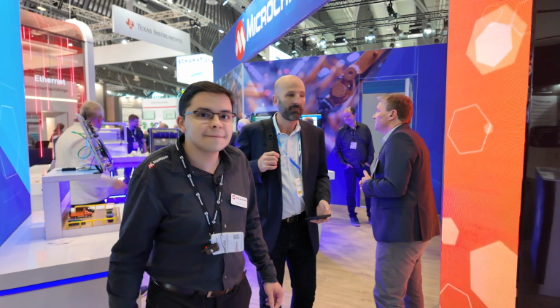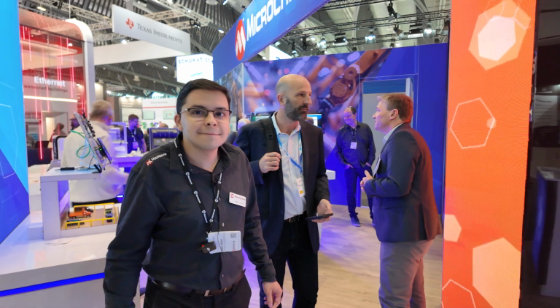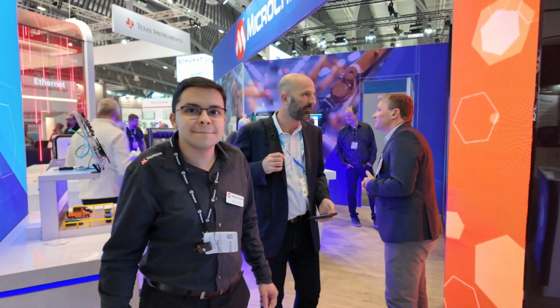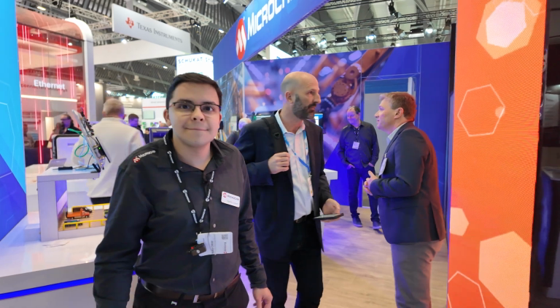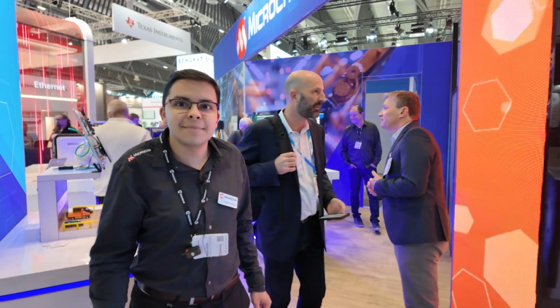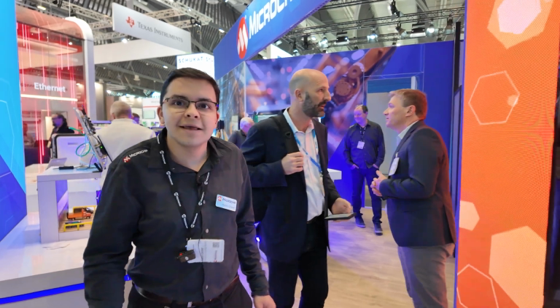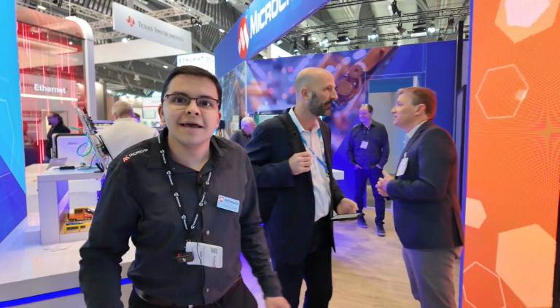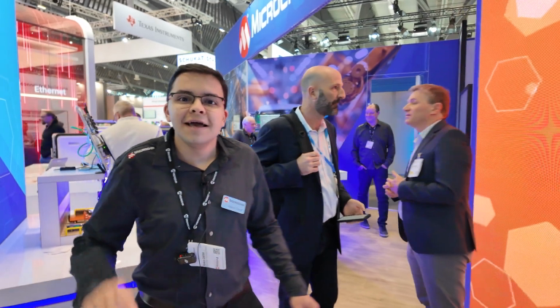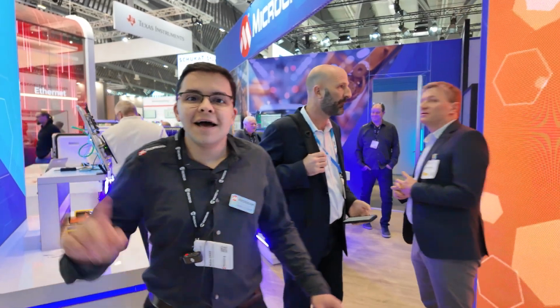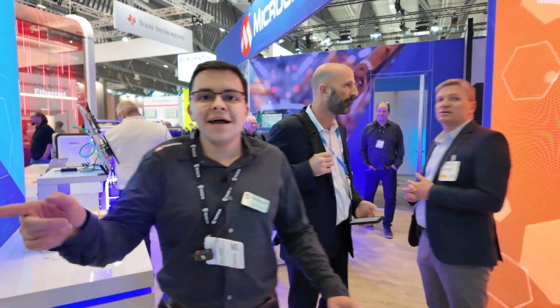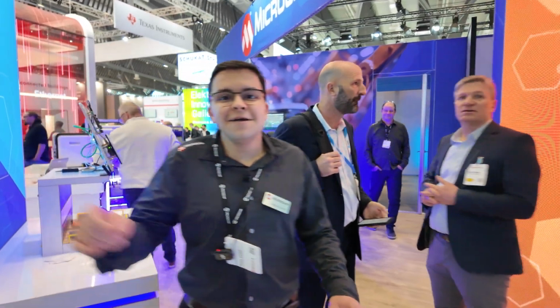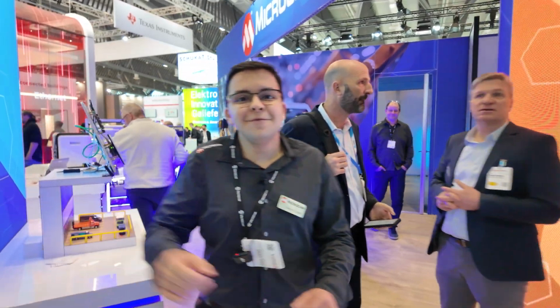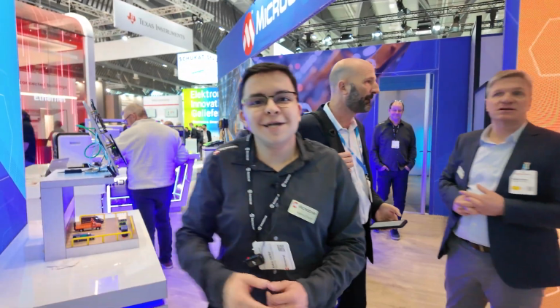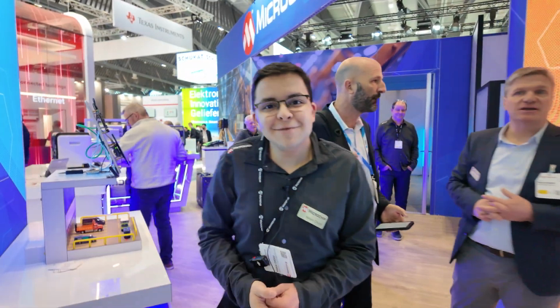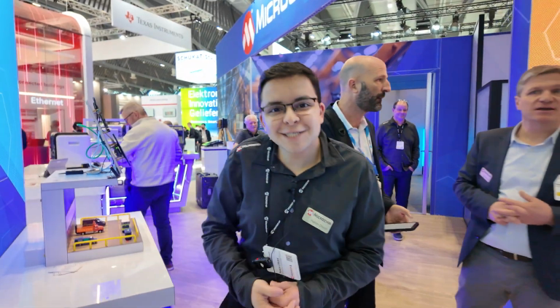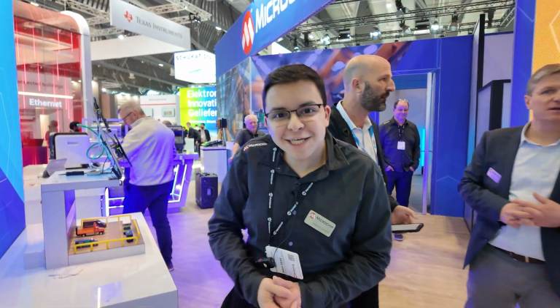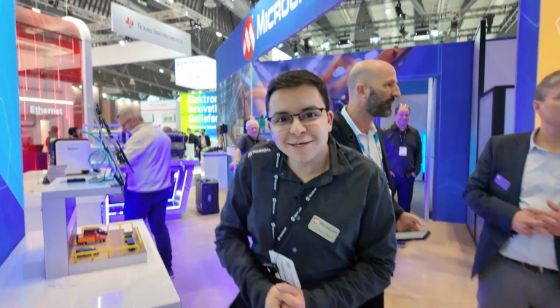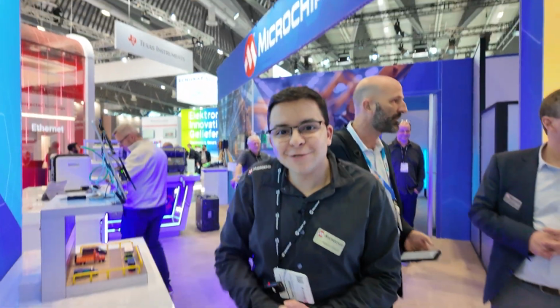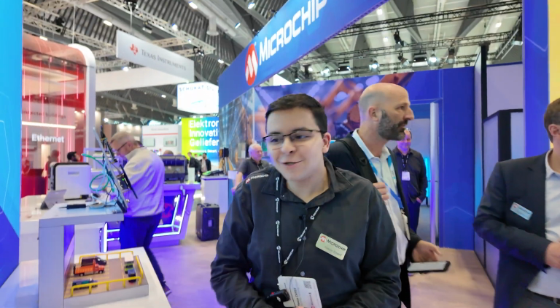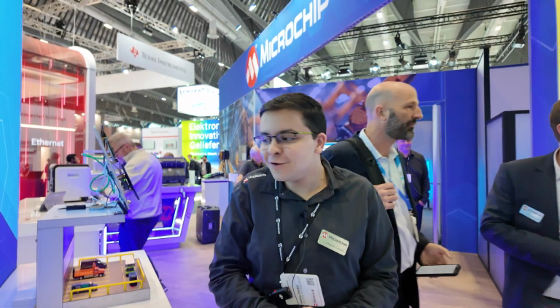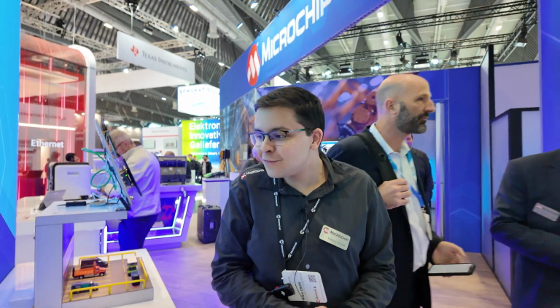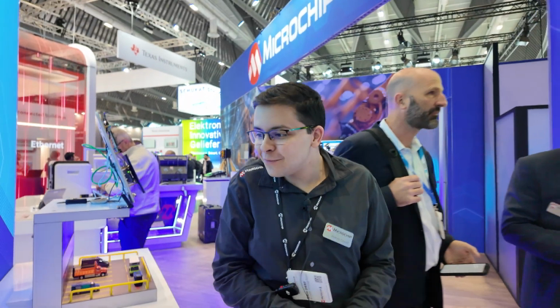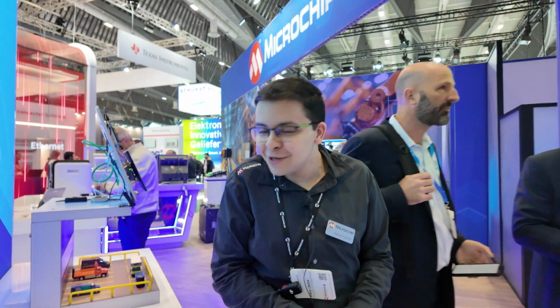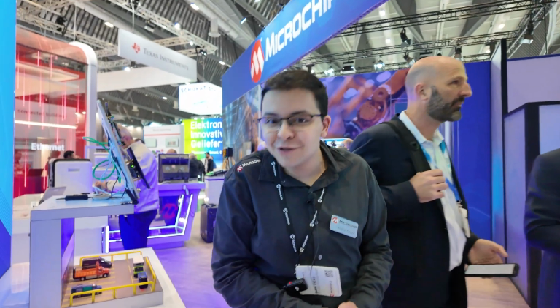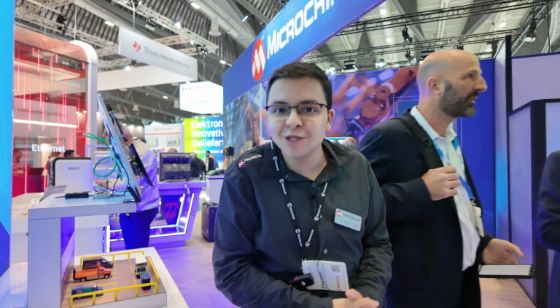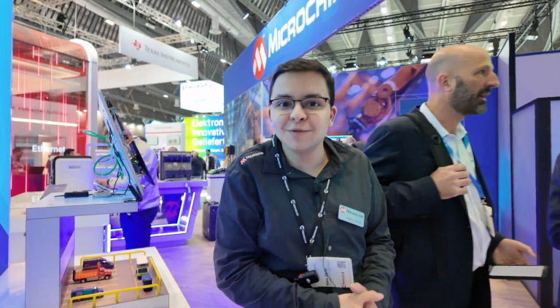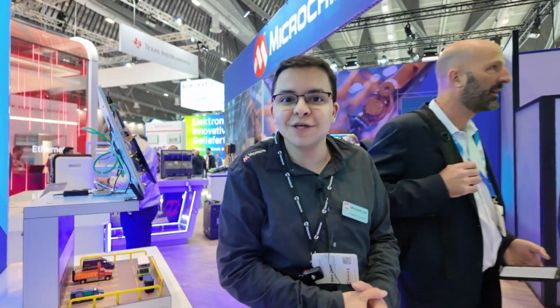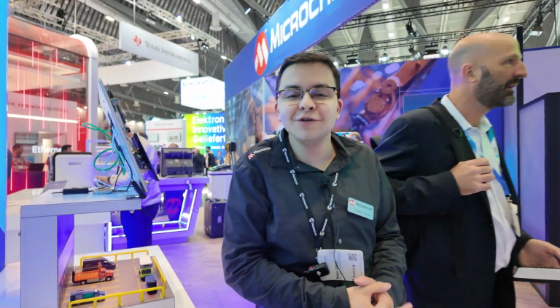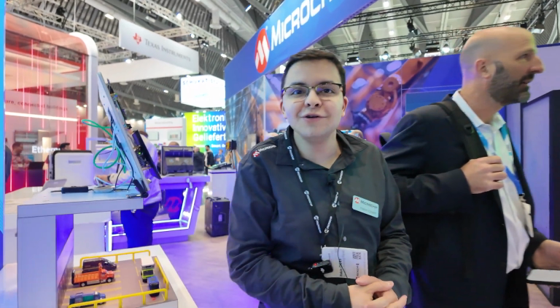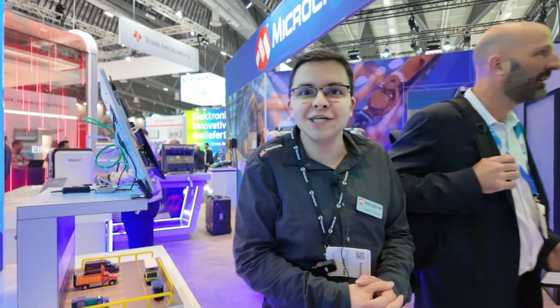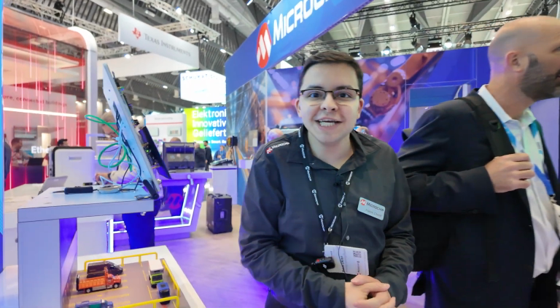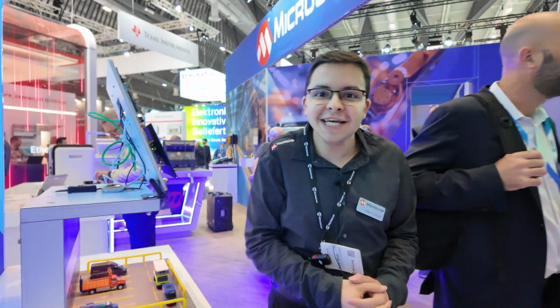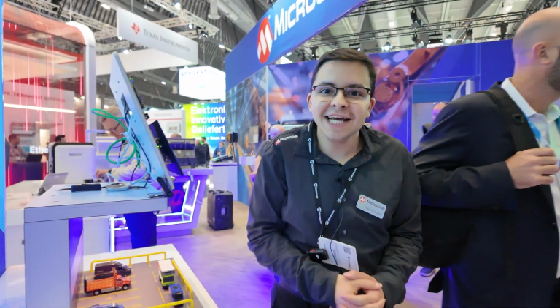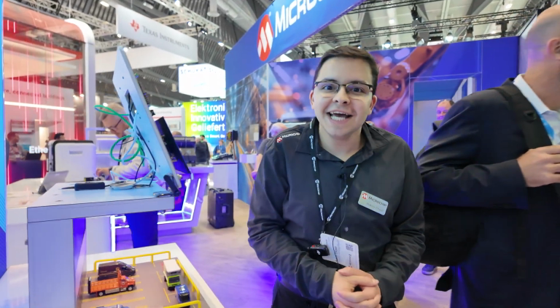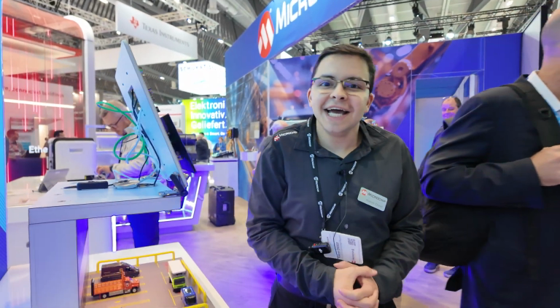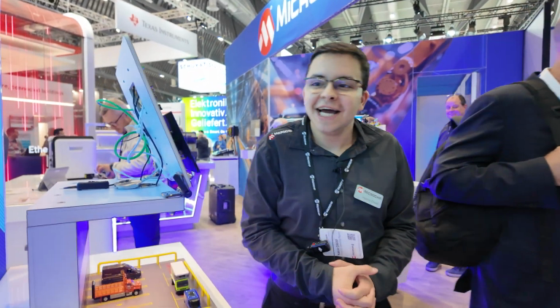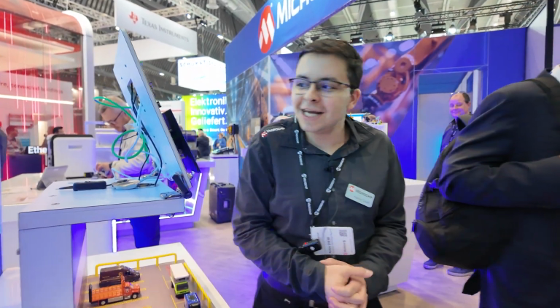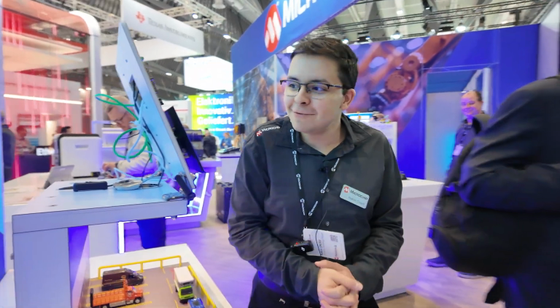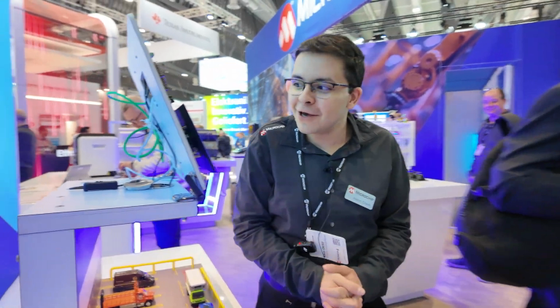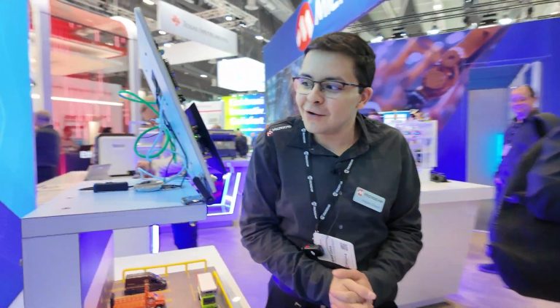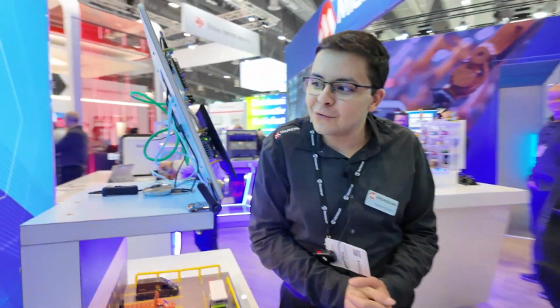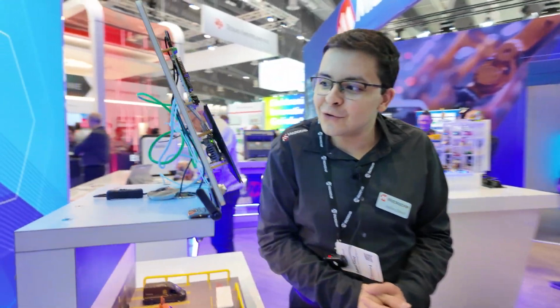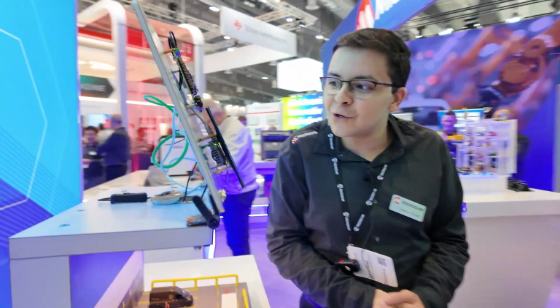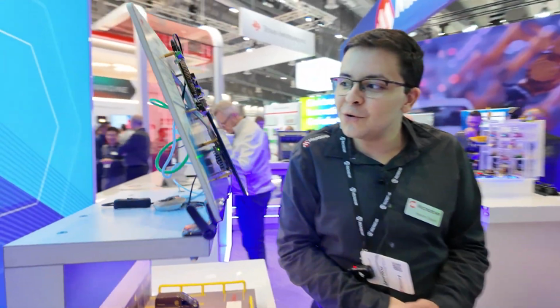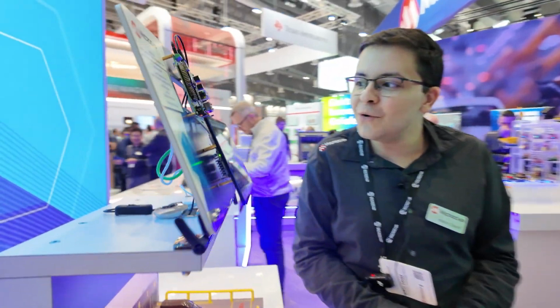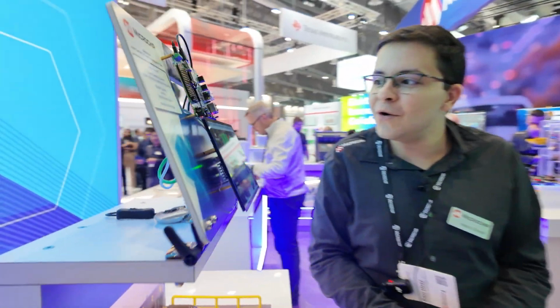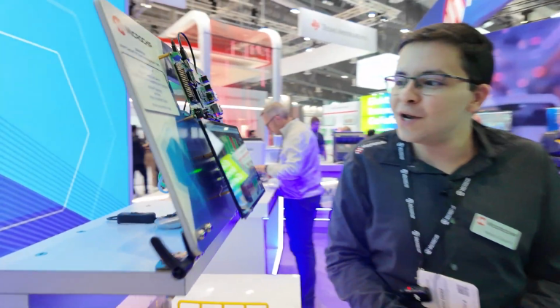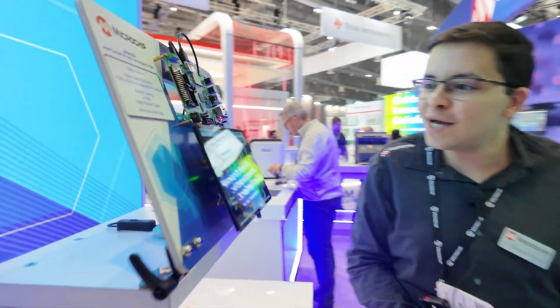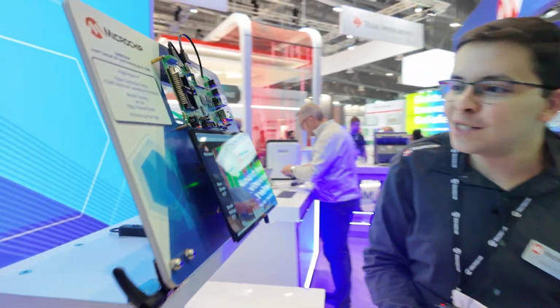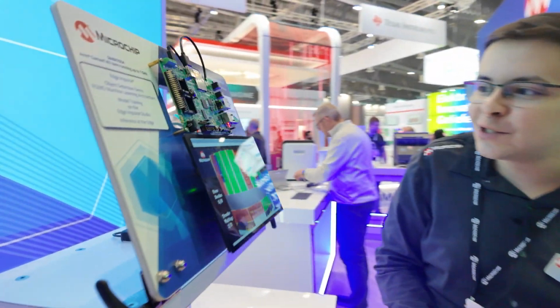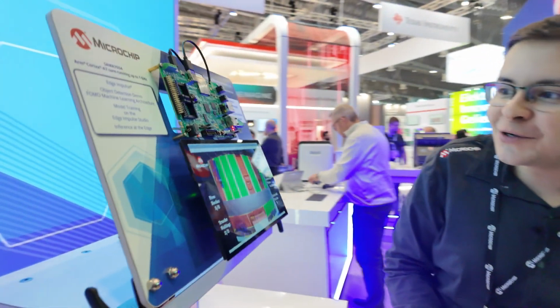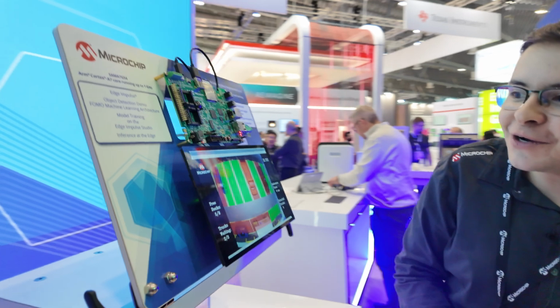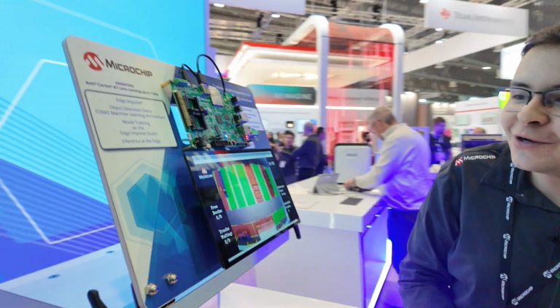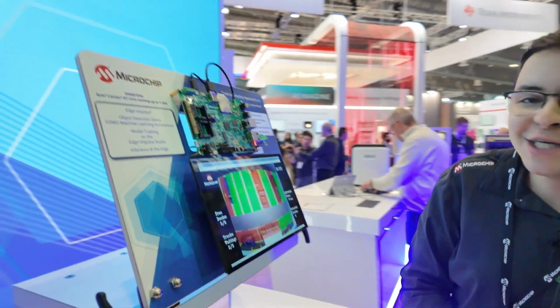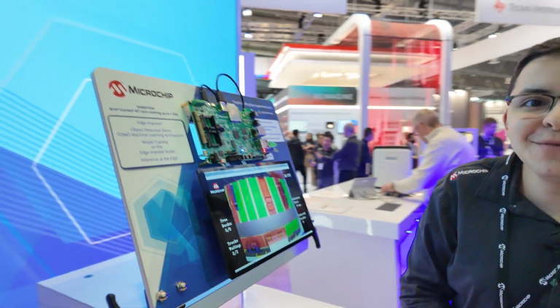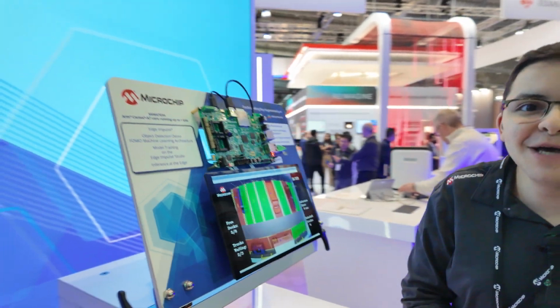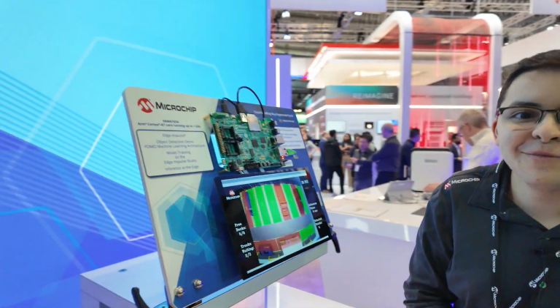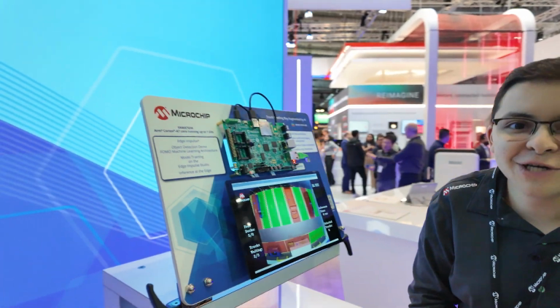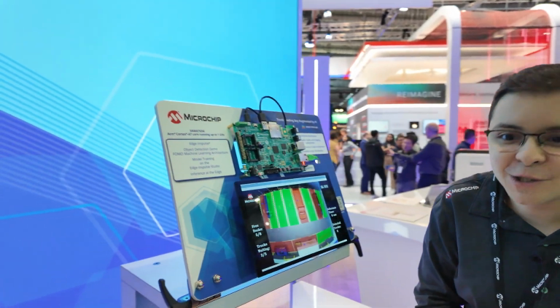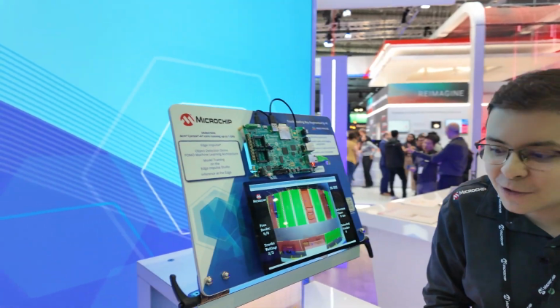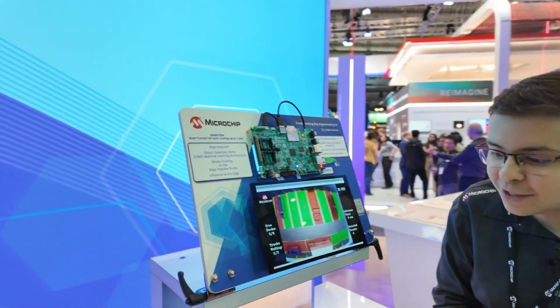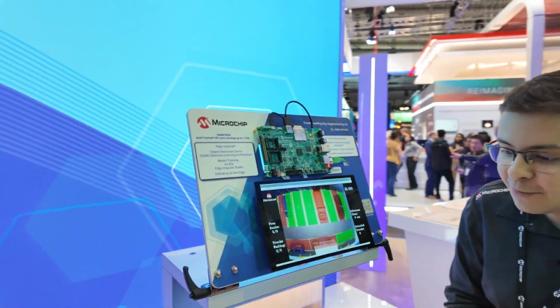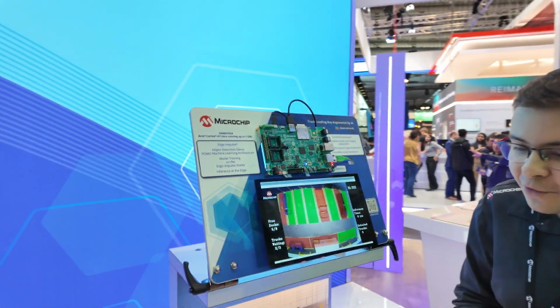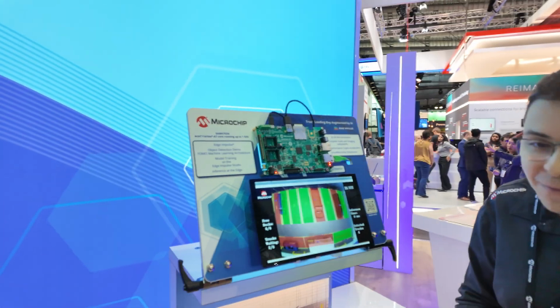Hi, my name is Akim Sharif from Microchip Technology and I'm here to show you a nice truck loading bay monitoring demo.